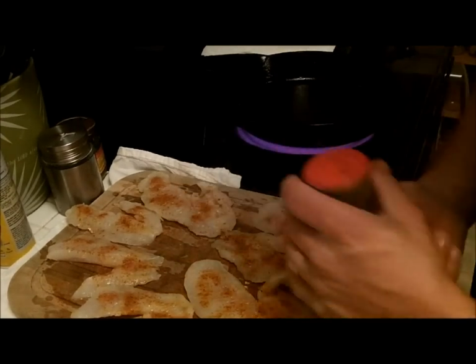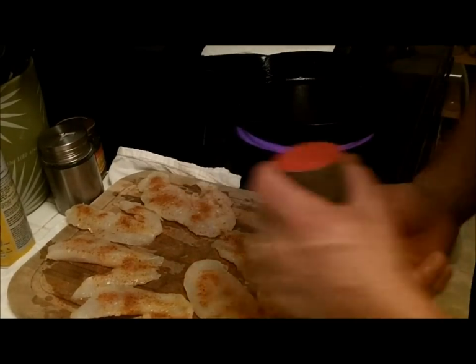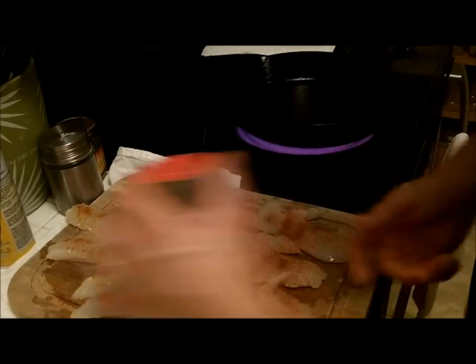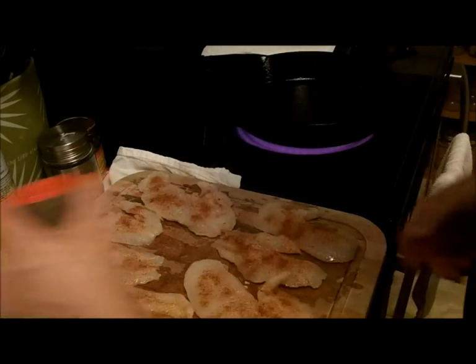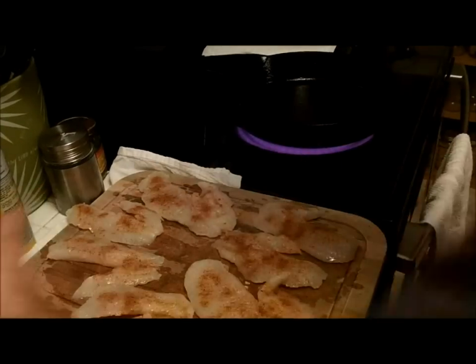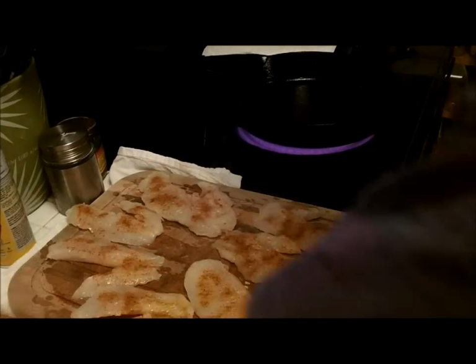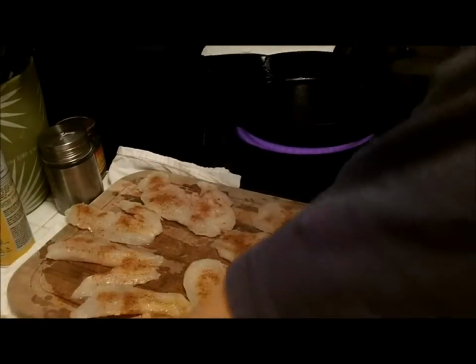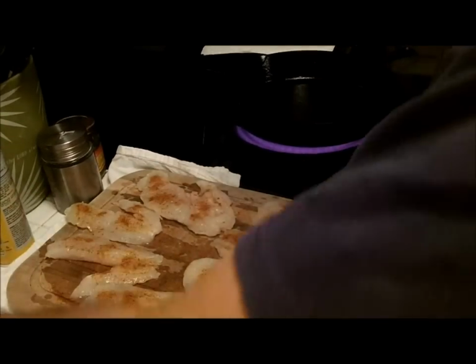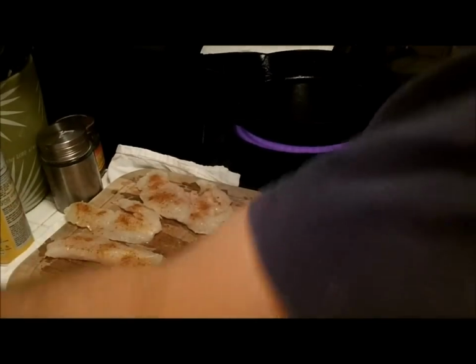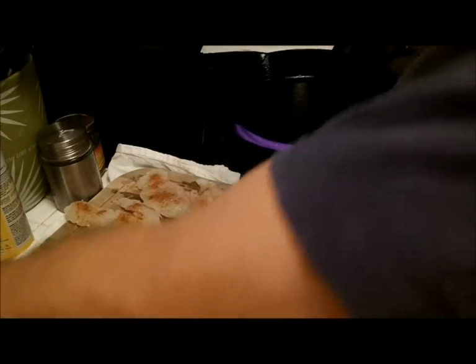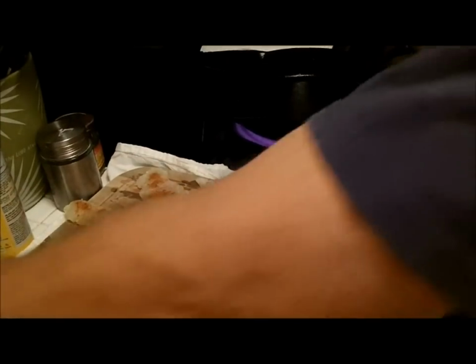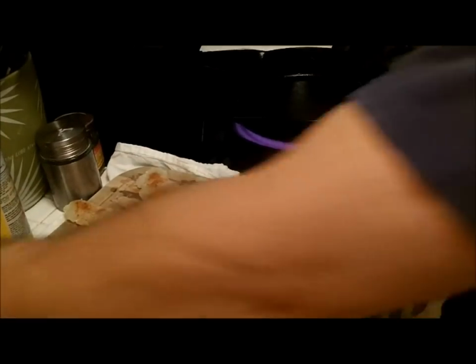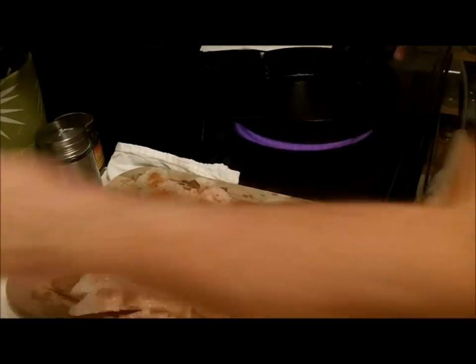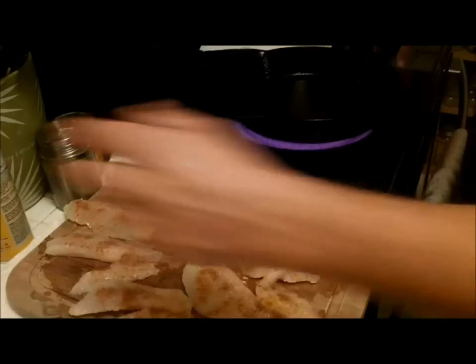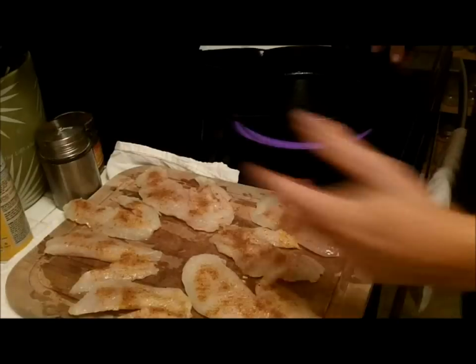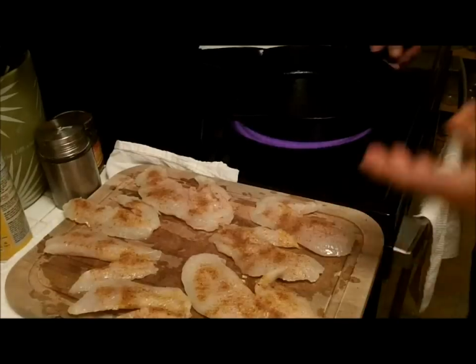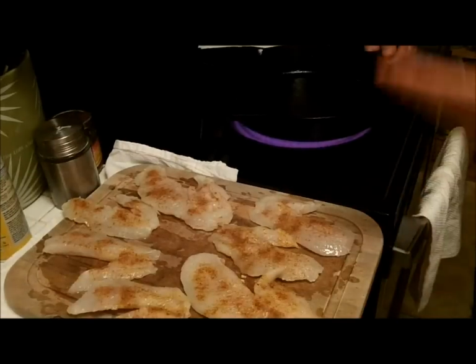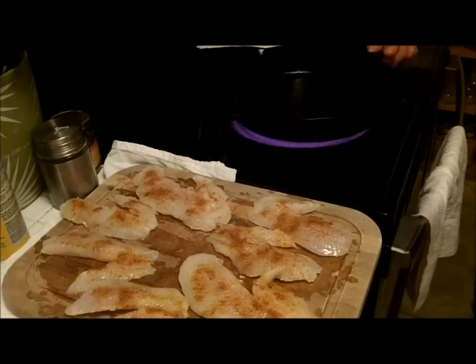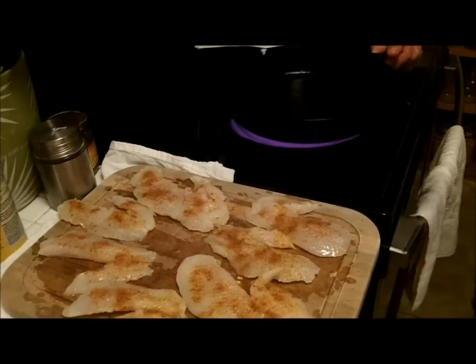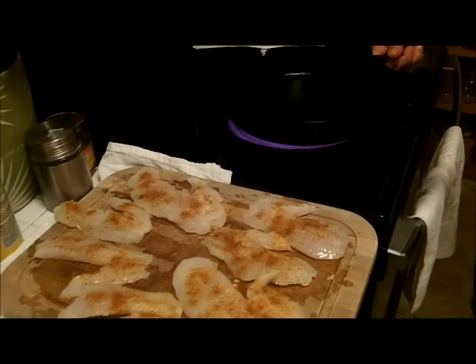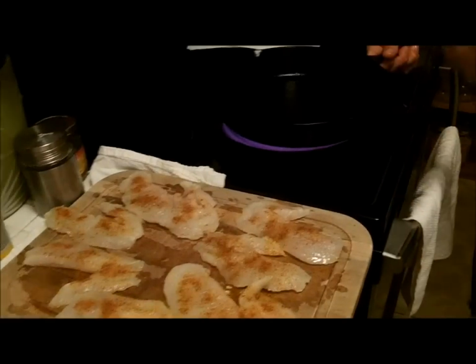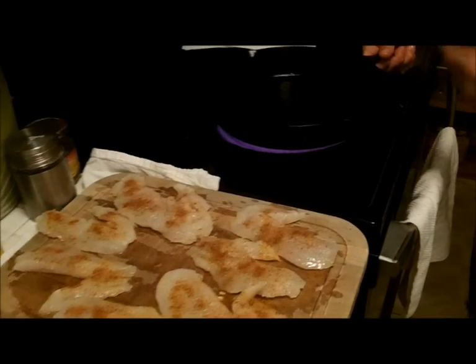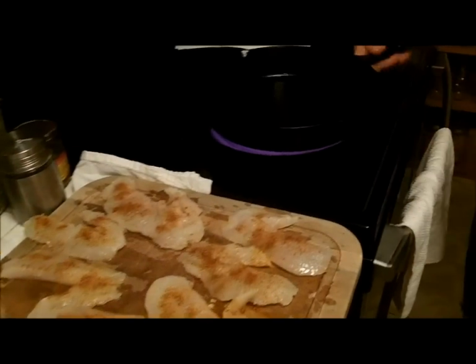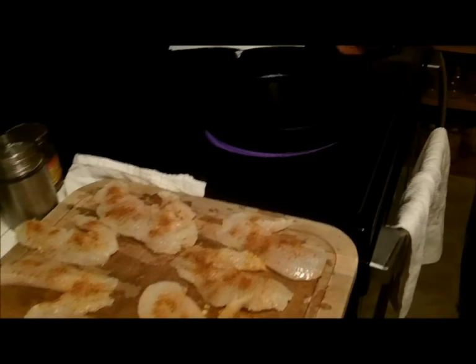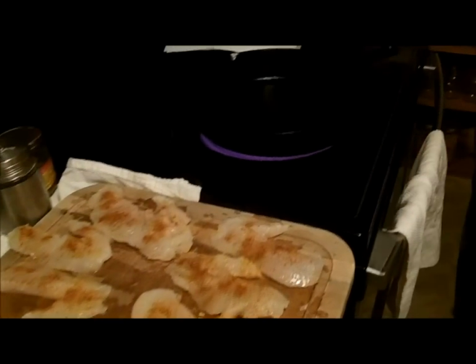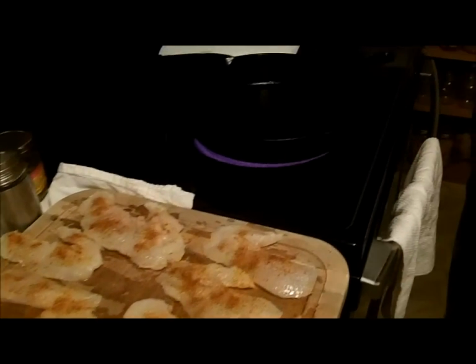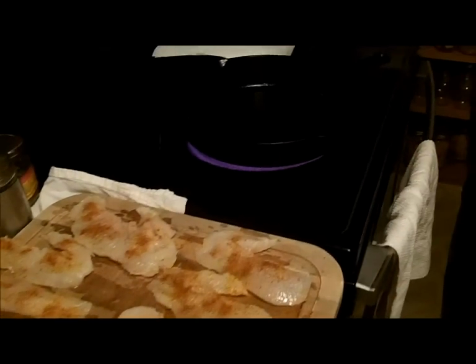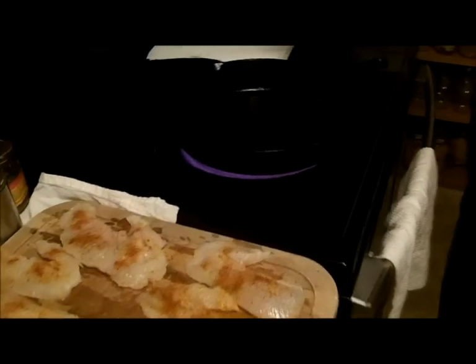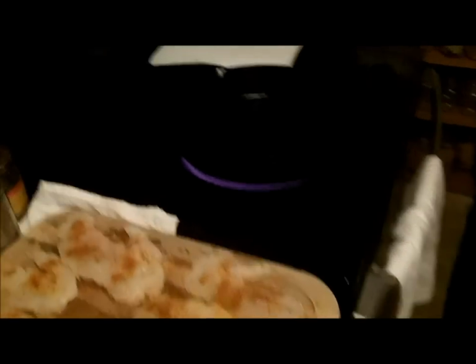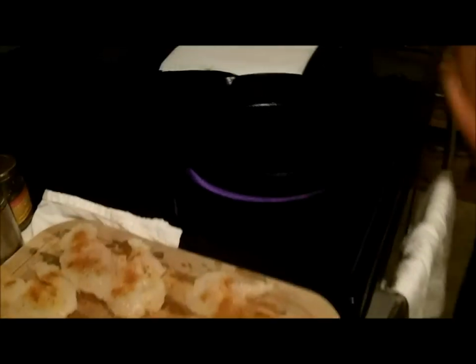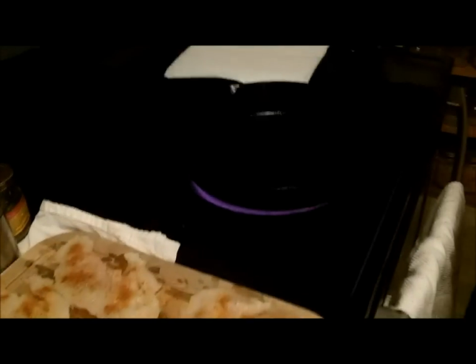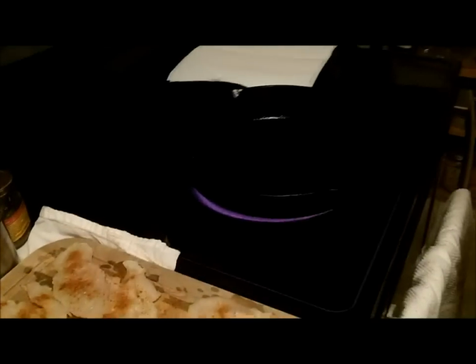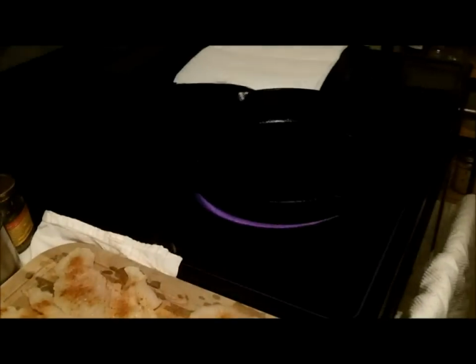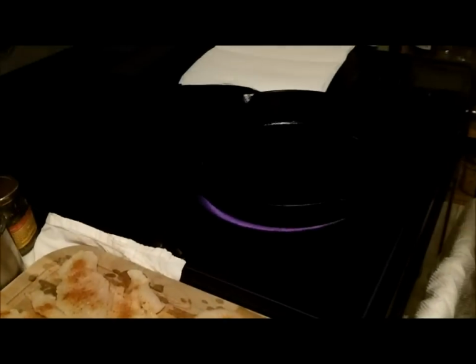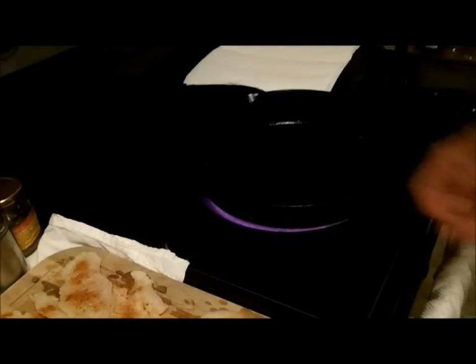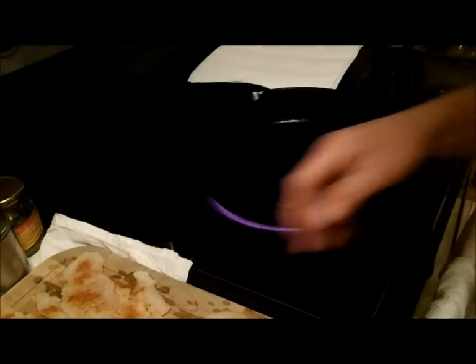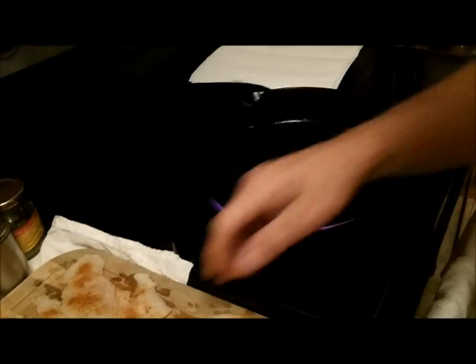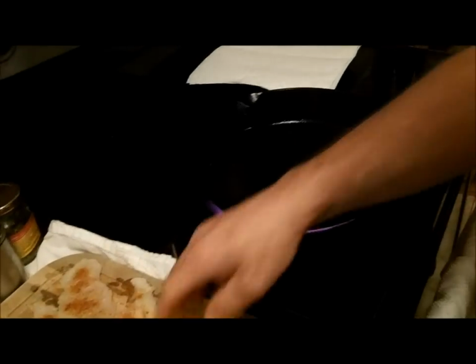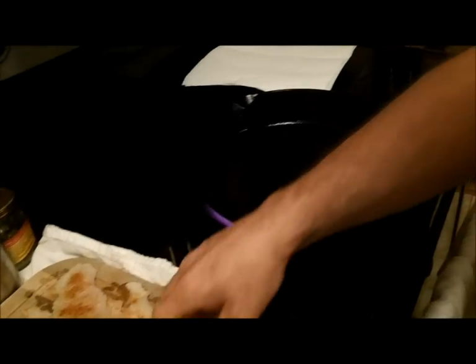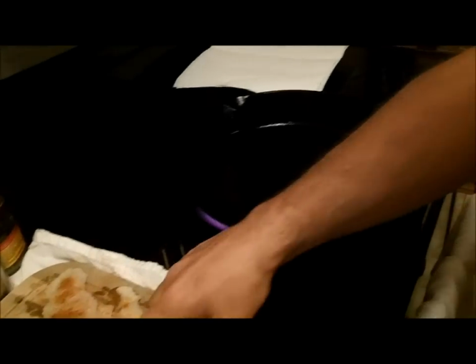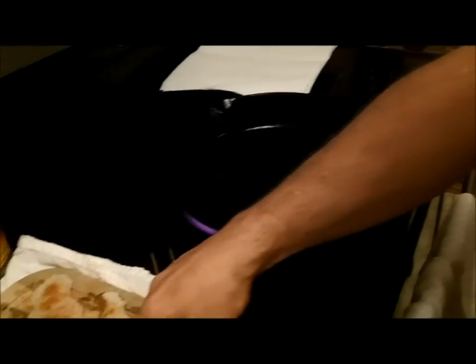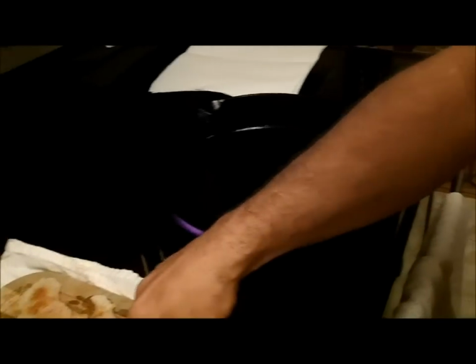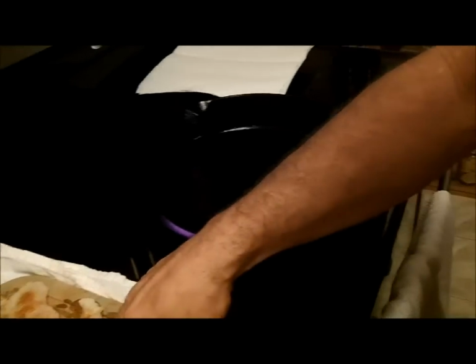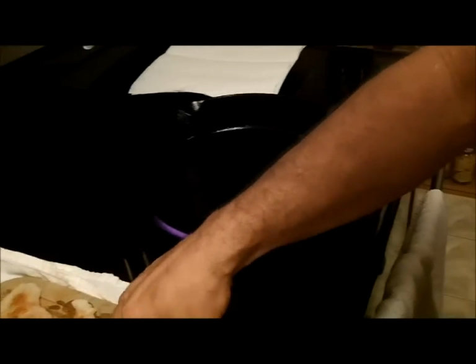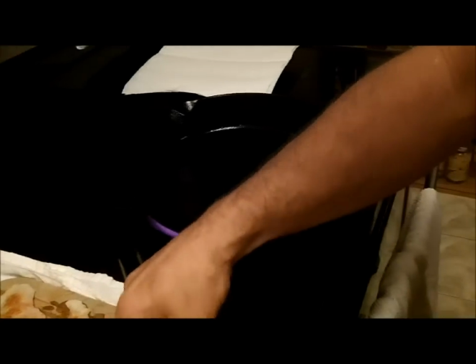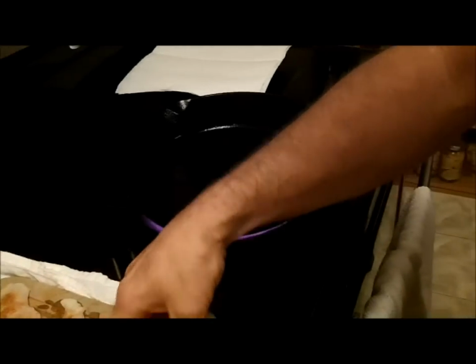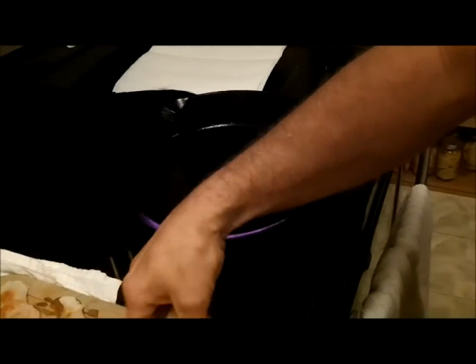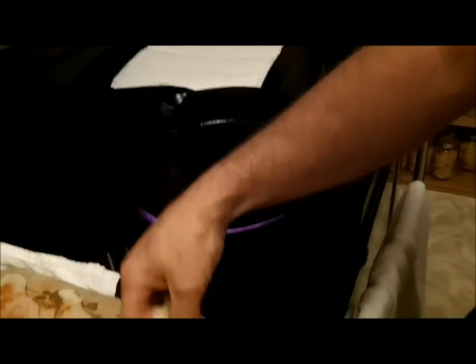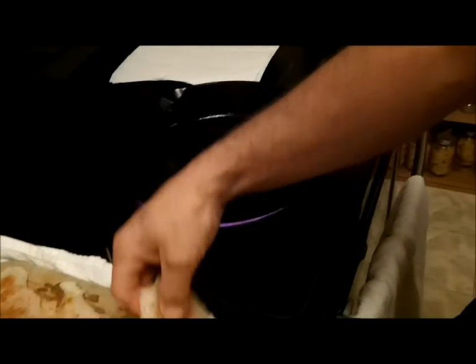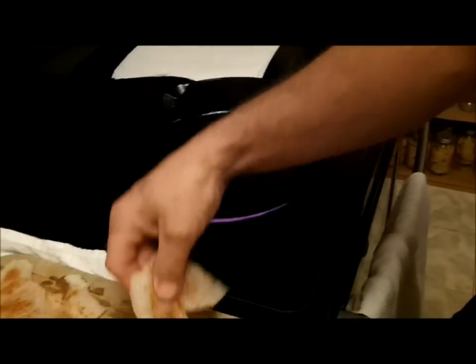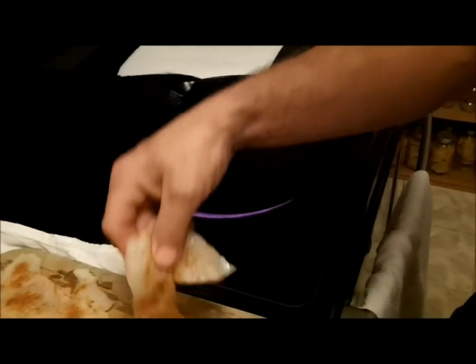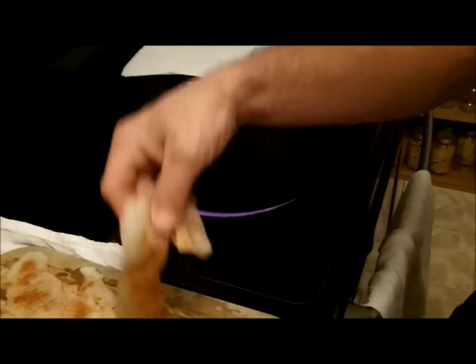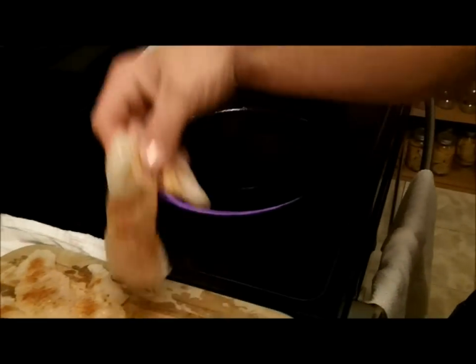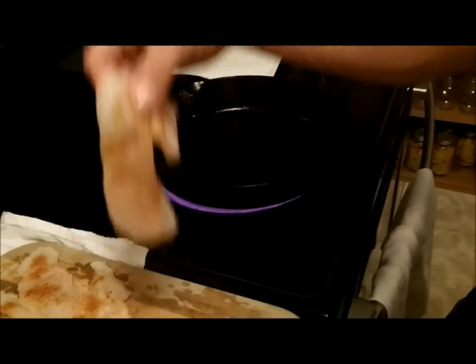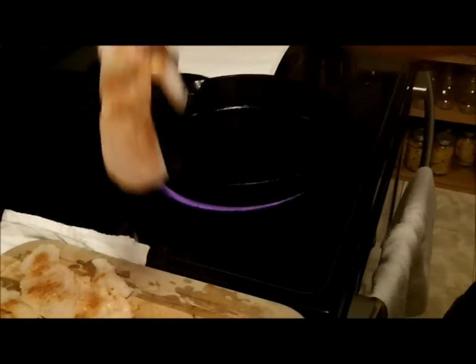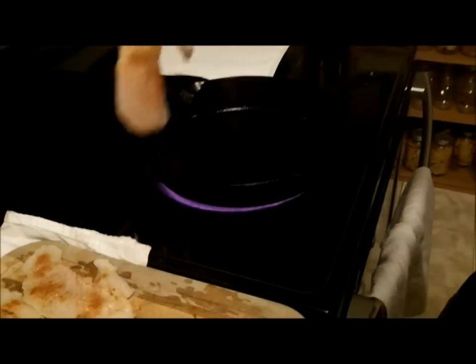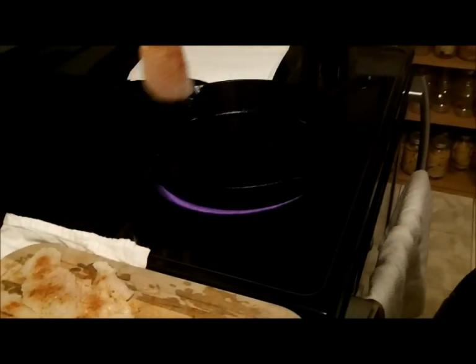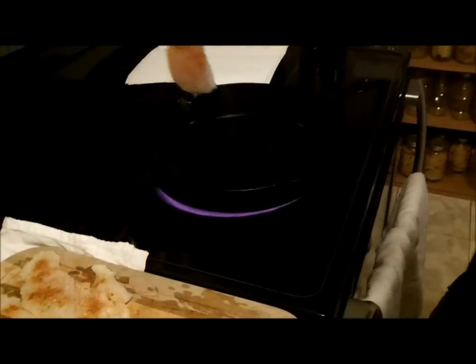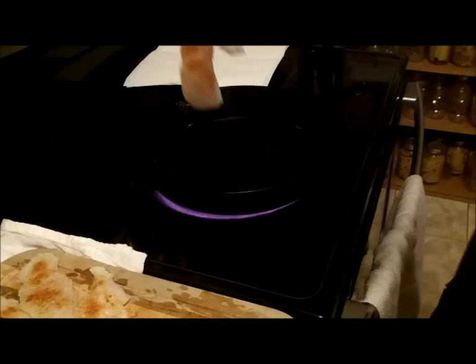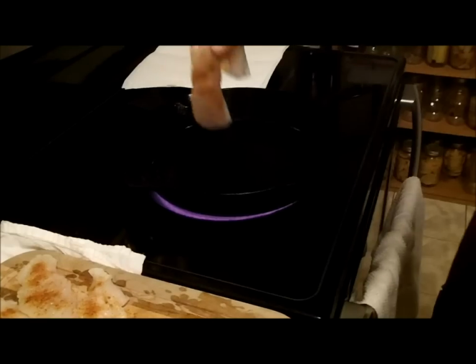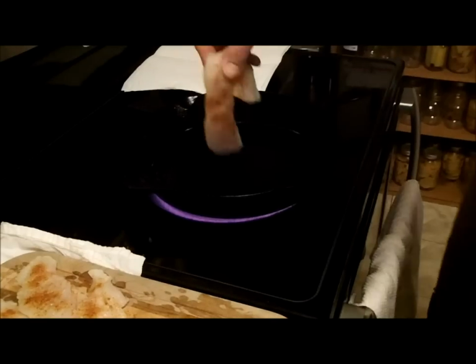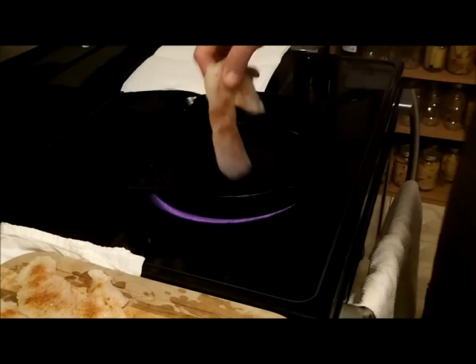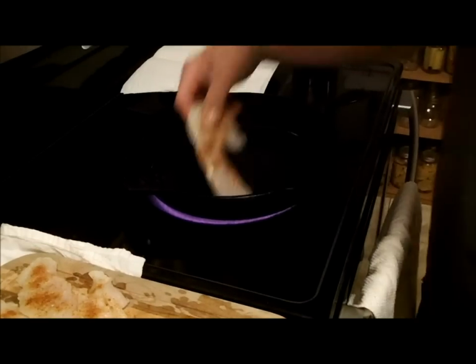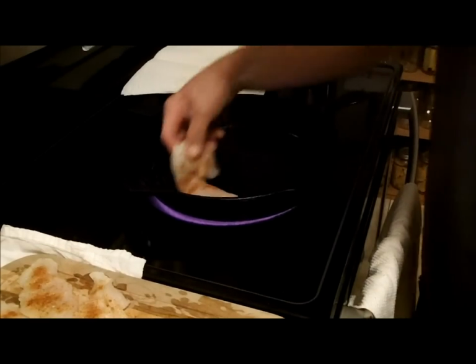All right, in my skillet I don't have anything in there. I squirted a little PAM in there — you probably don't have to do that because they're coated with butter.